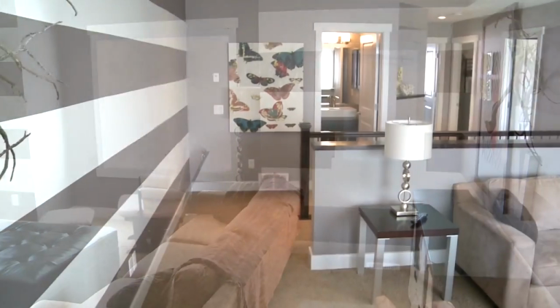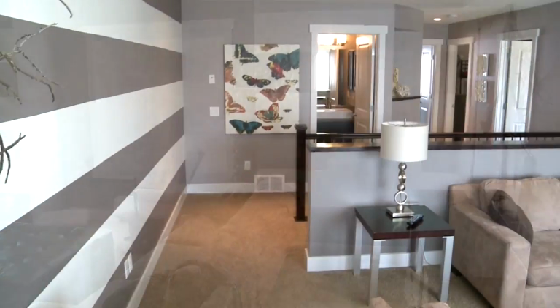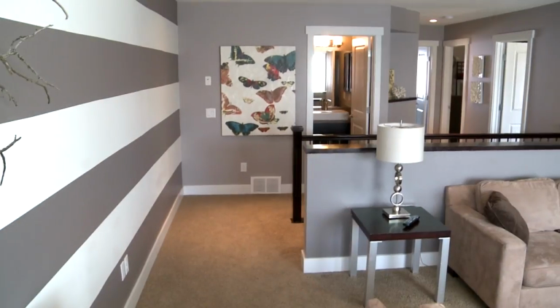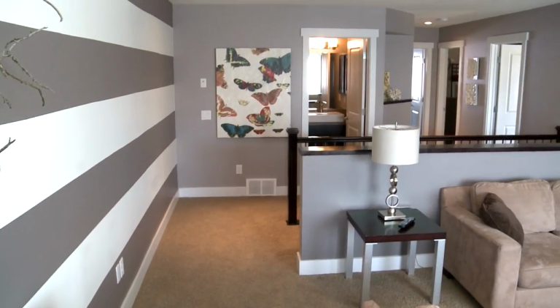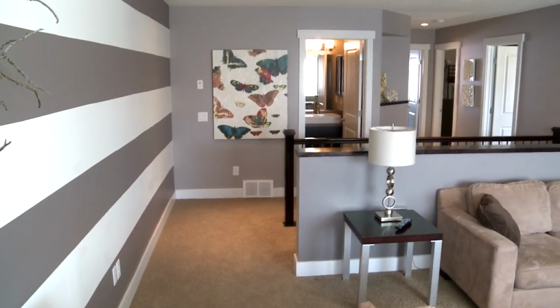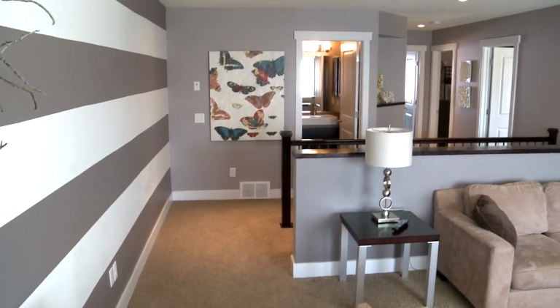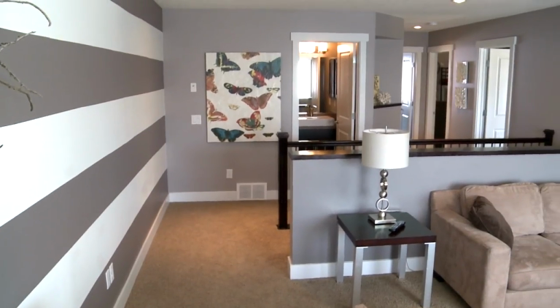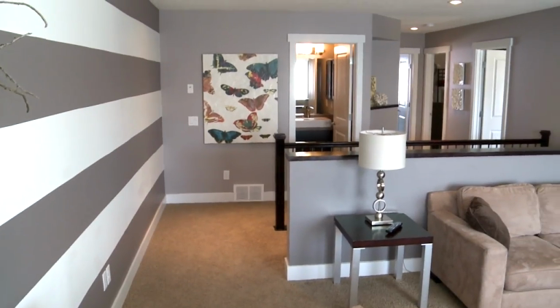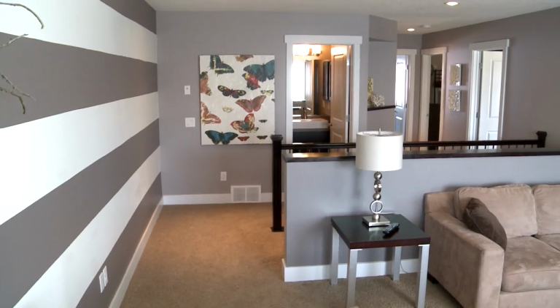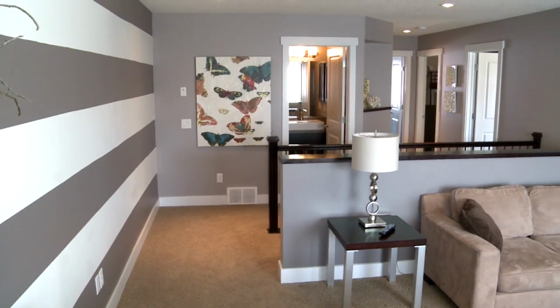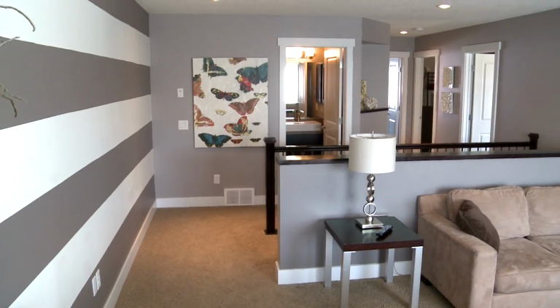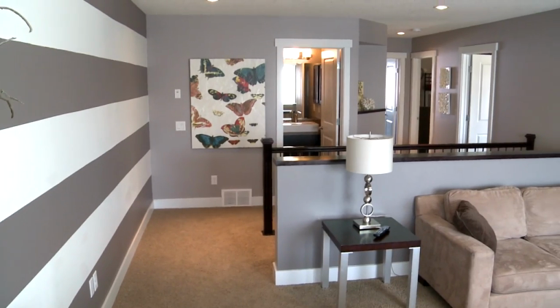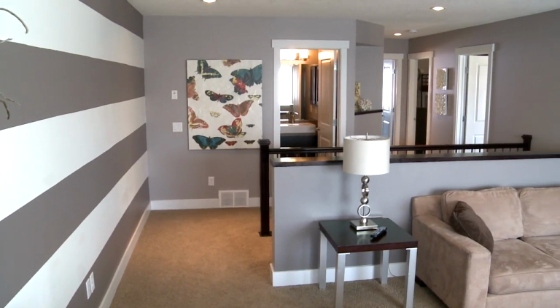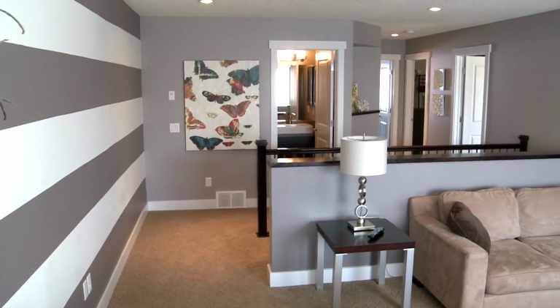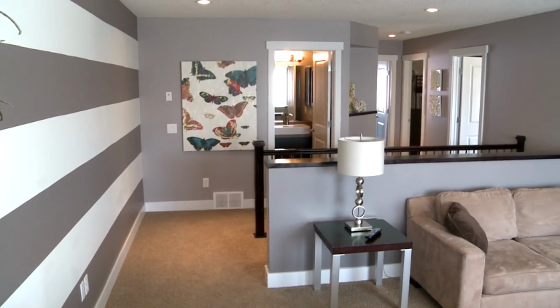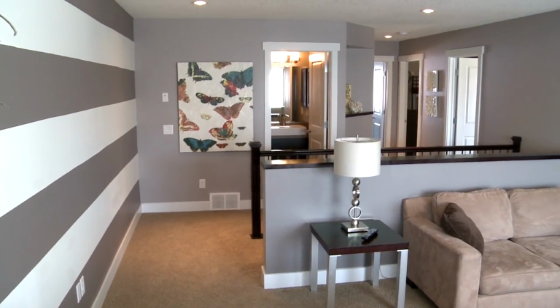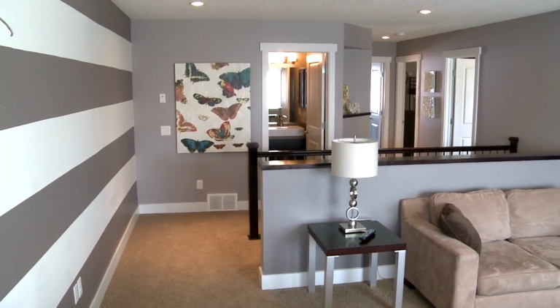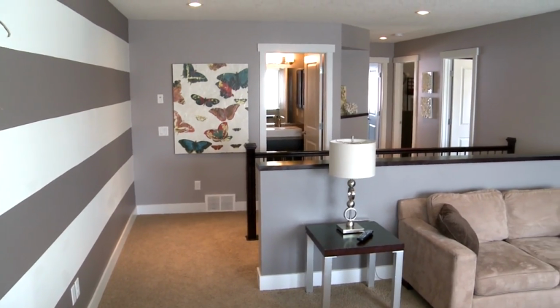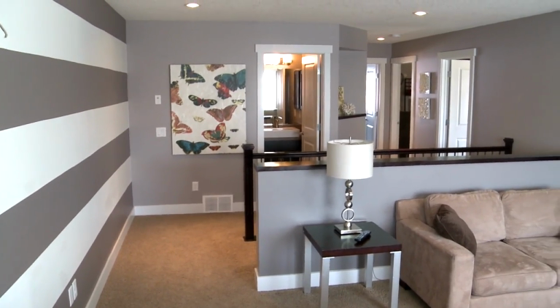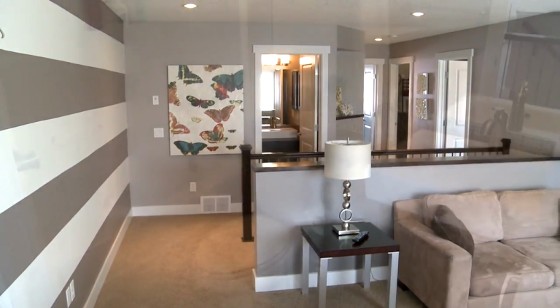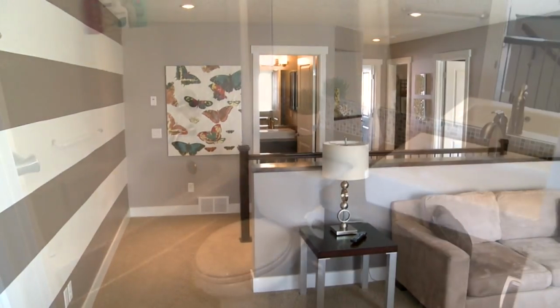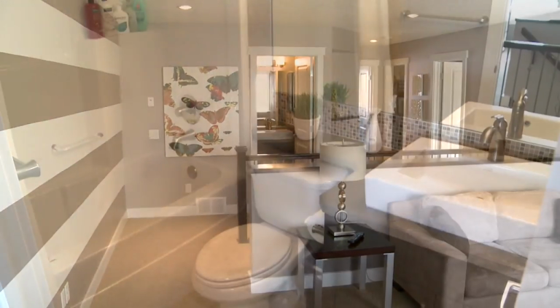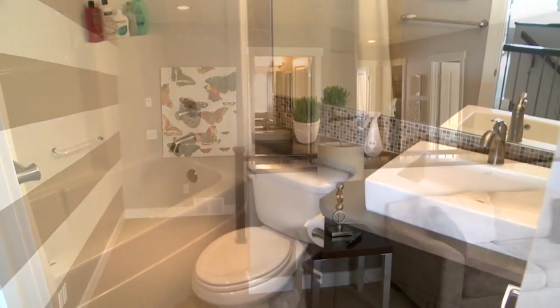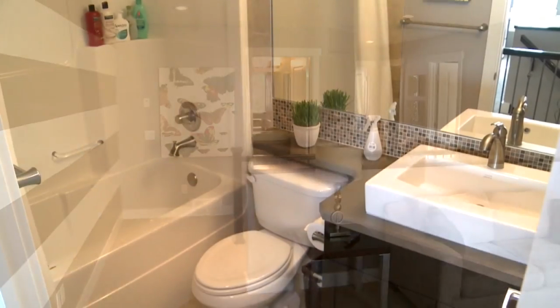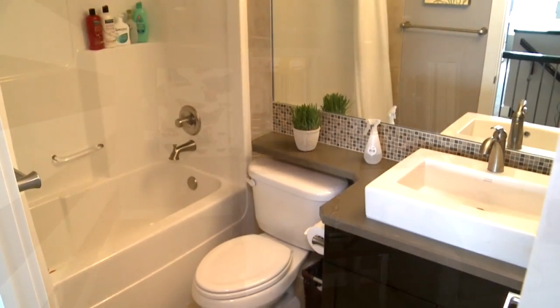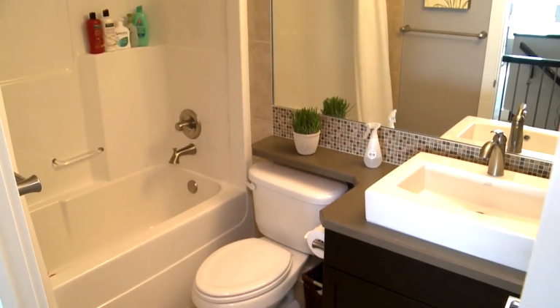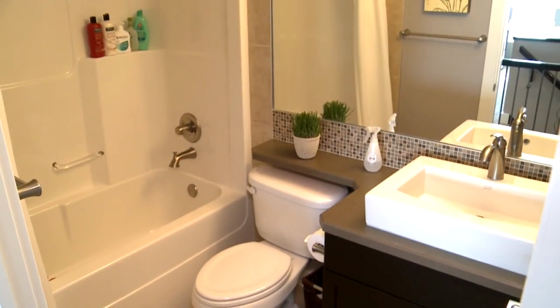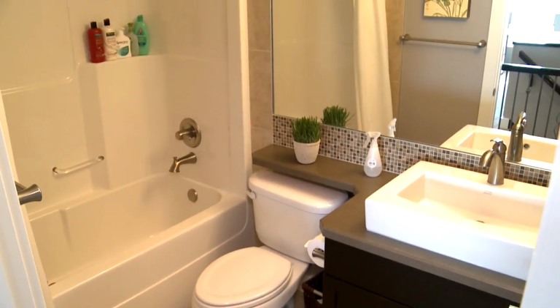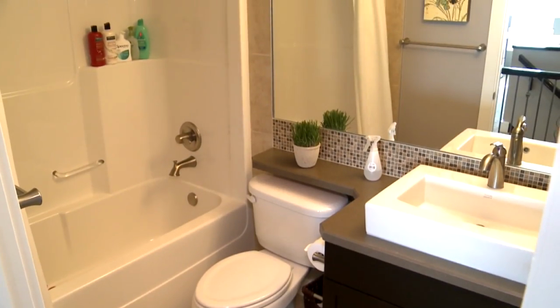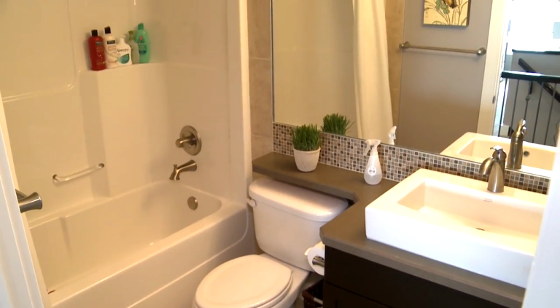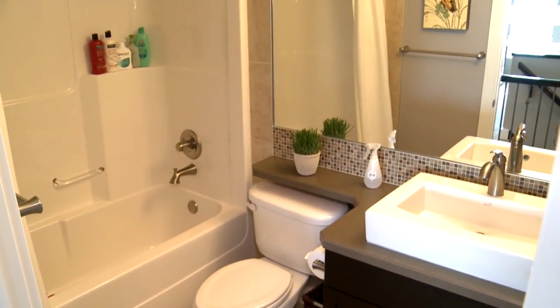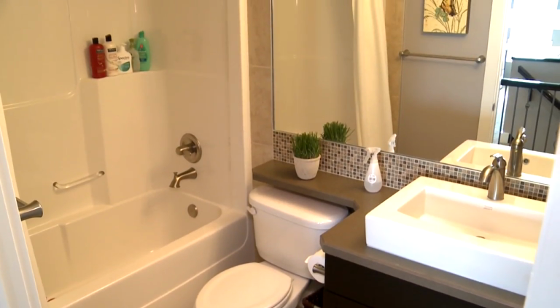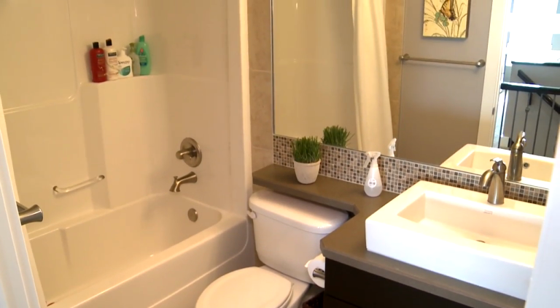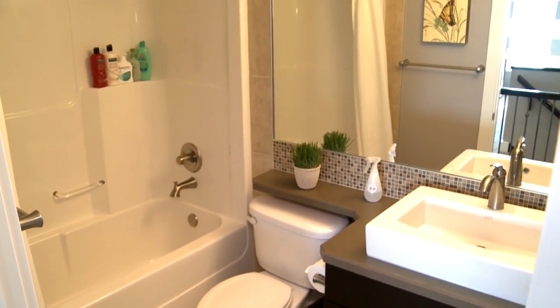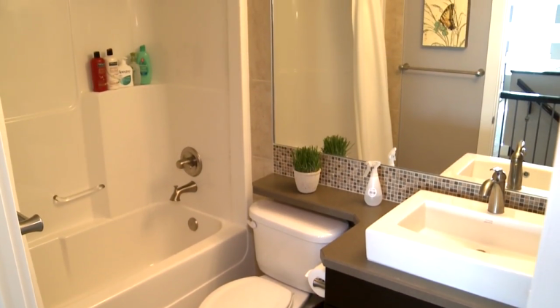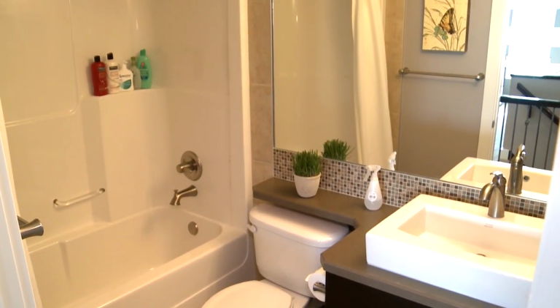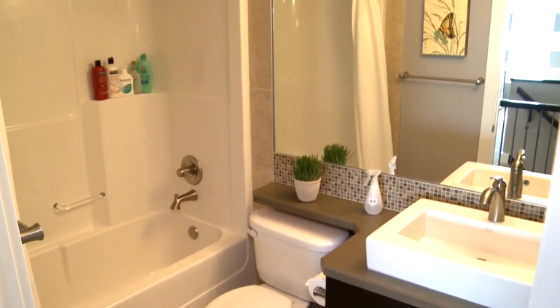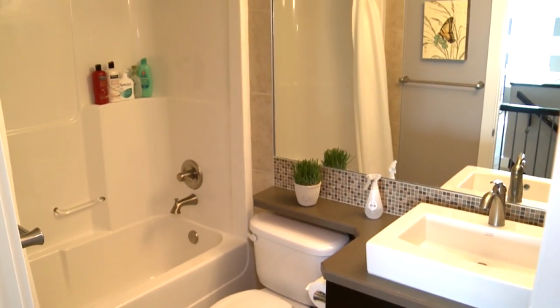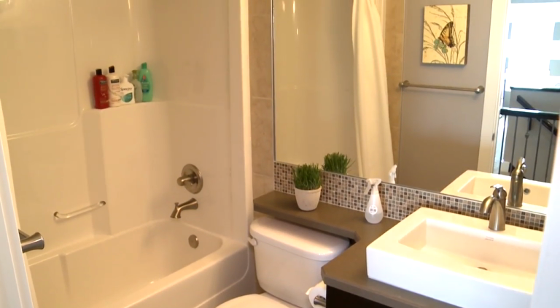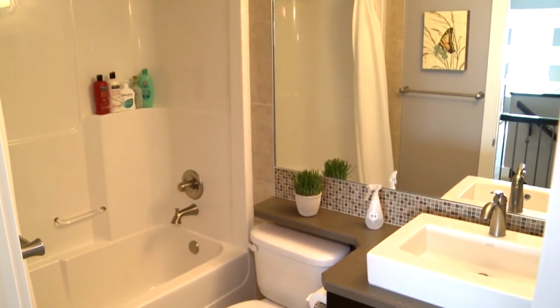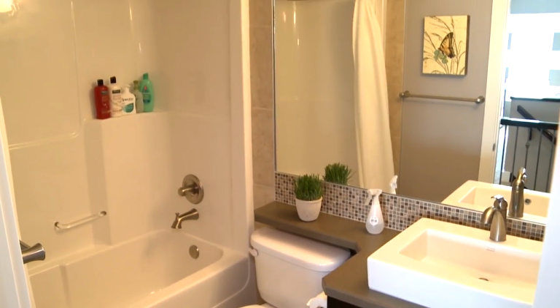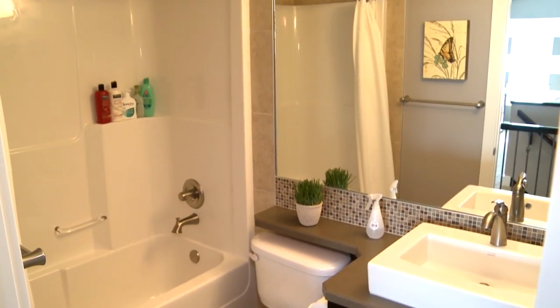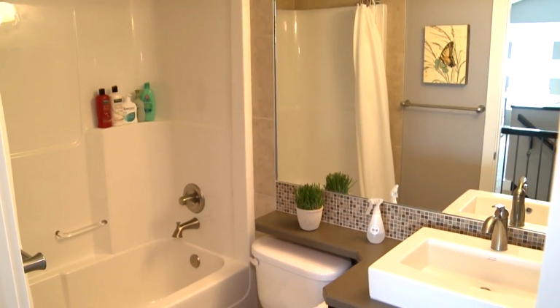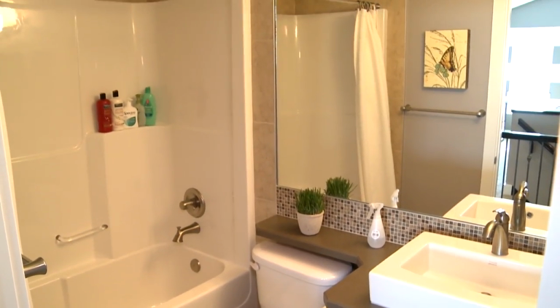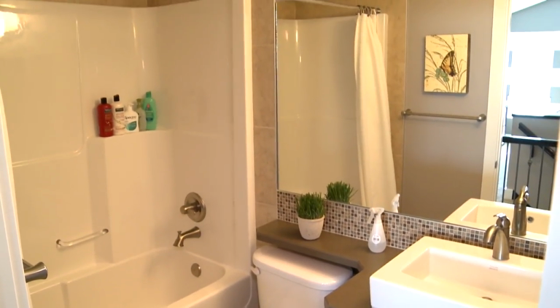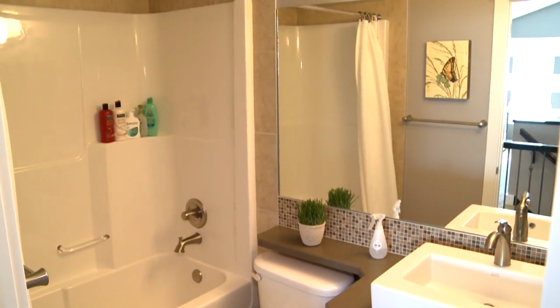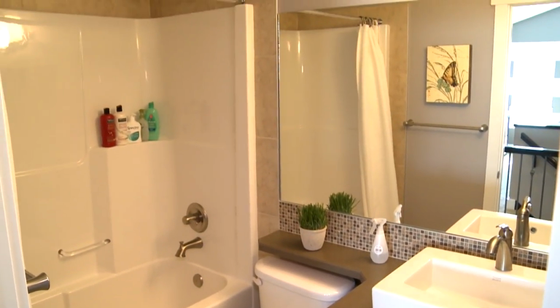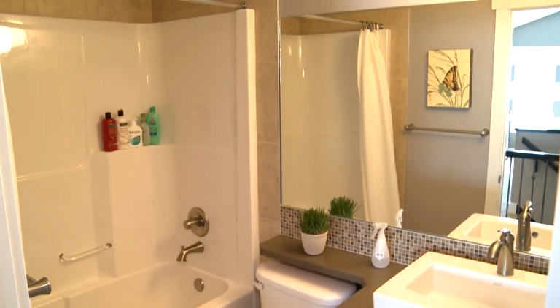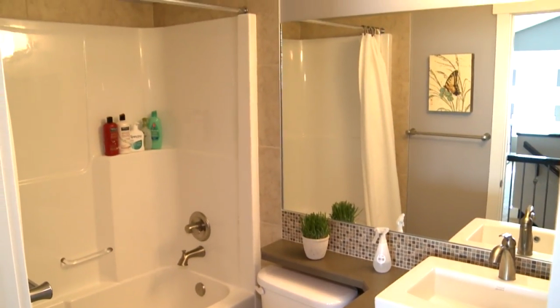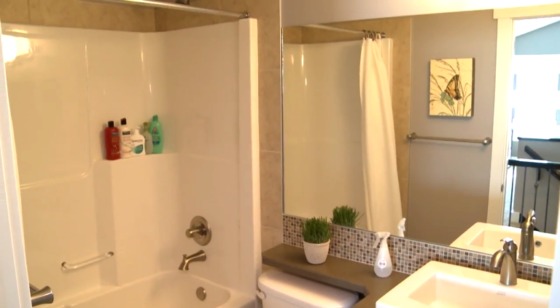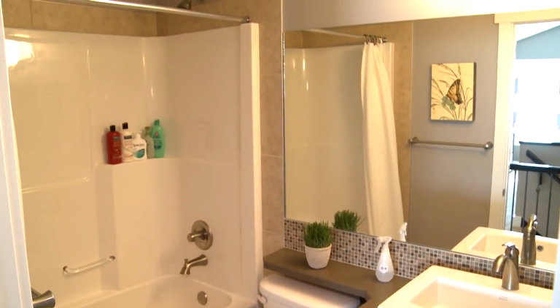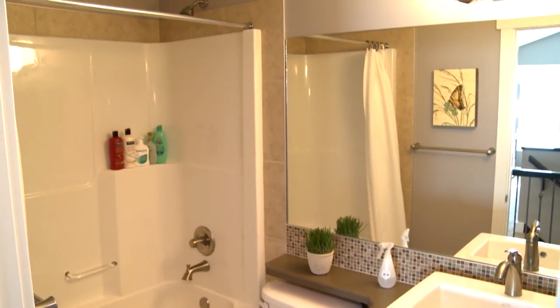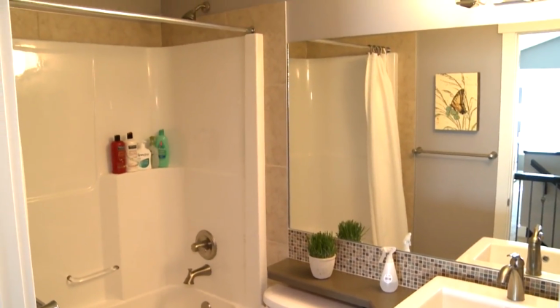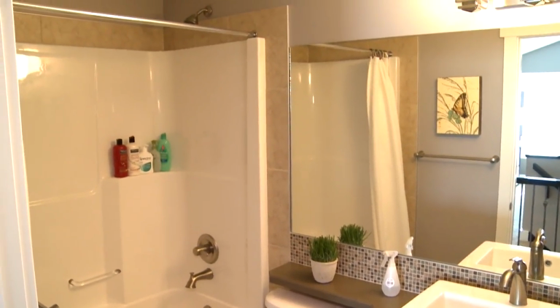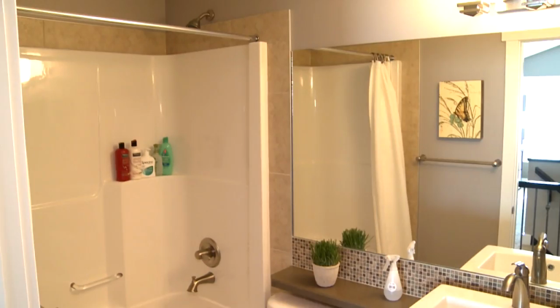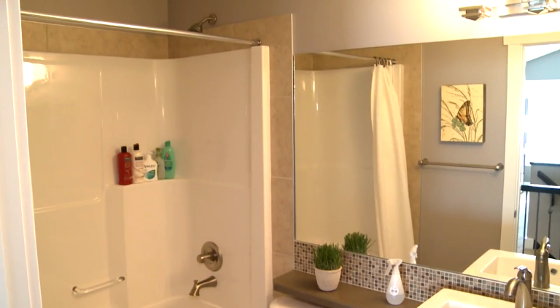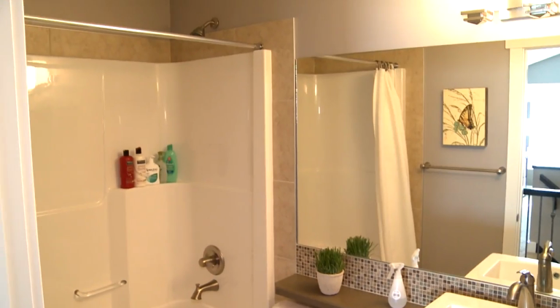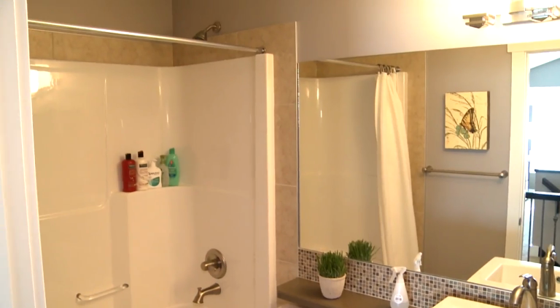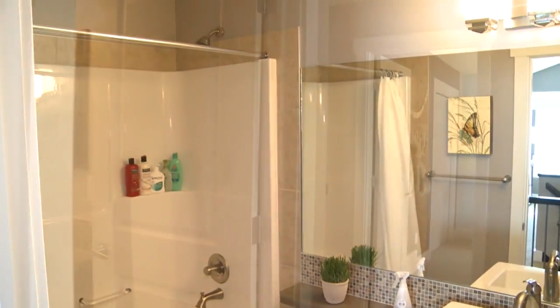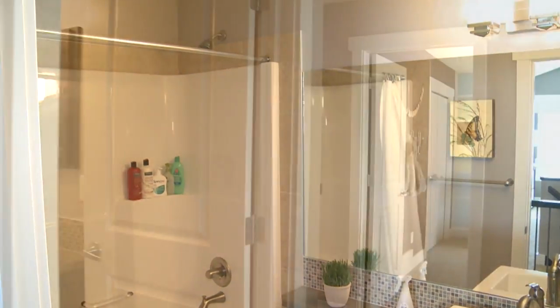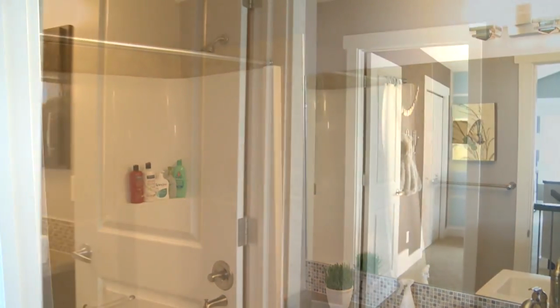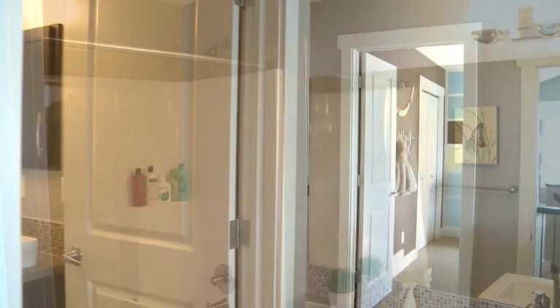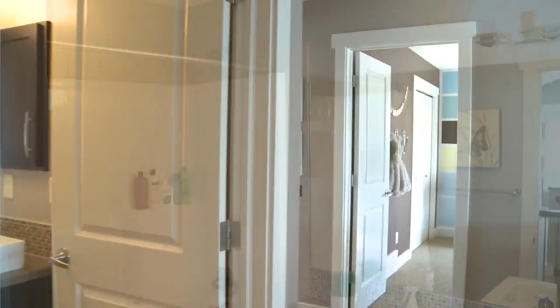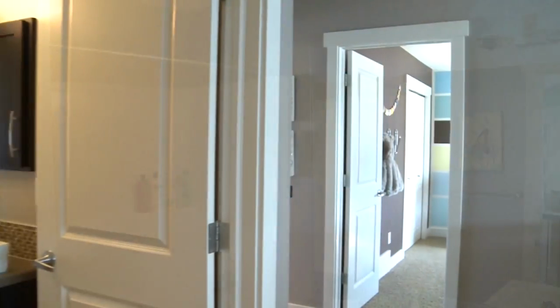There's a really nice open flow to the upper level. You have the bathroom here with the banjo arm countertop and the raised contemporary vessel sinks.